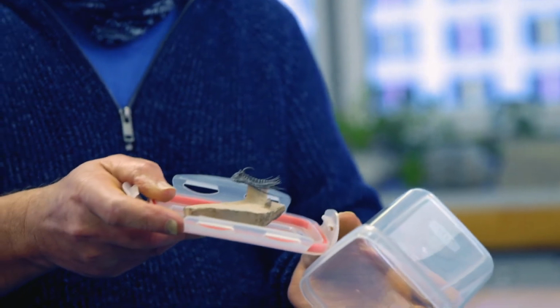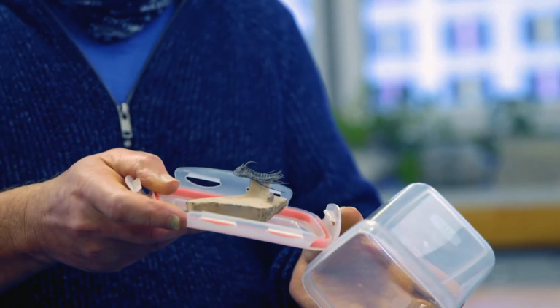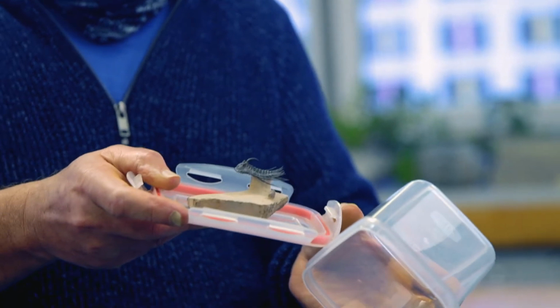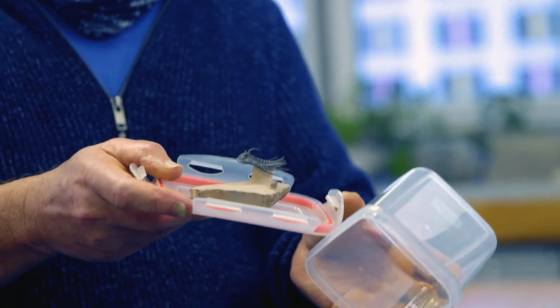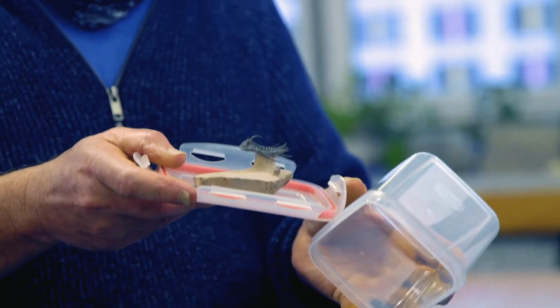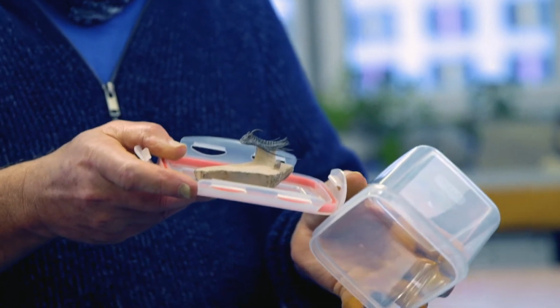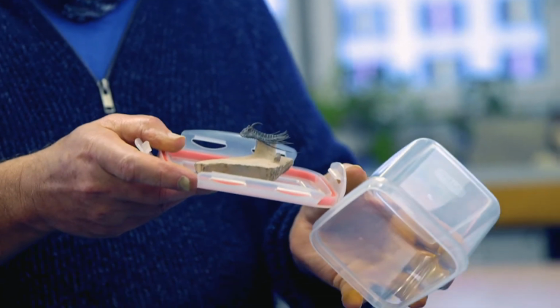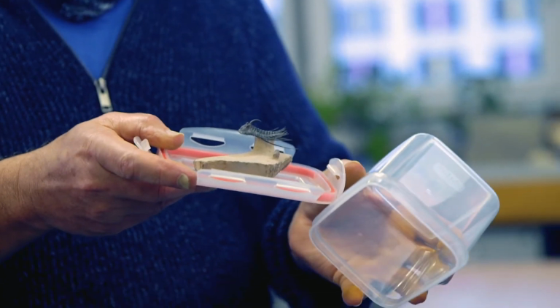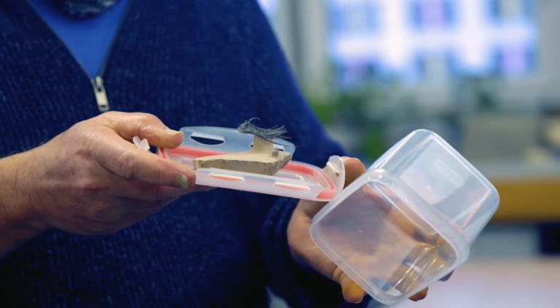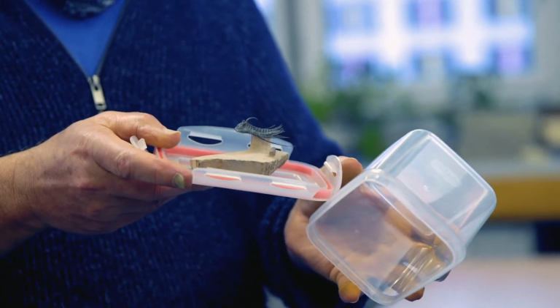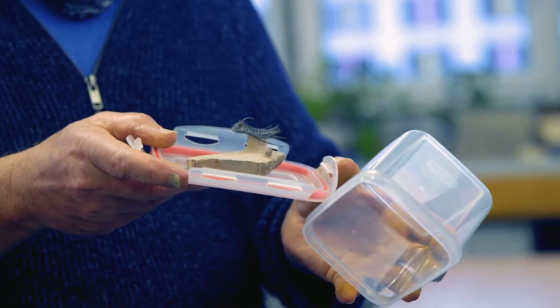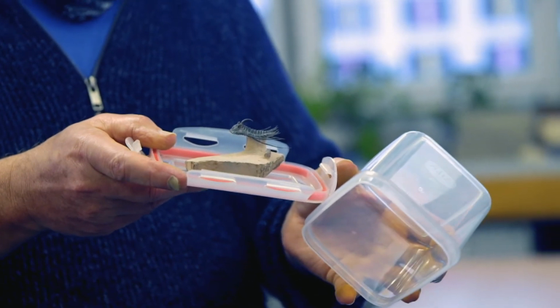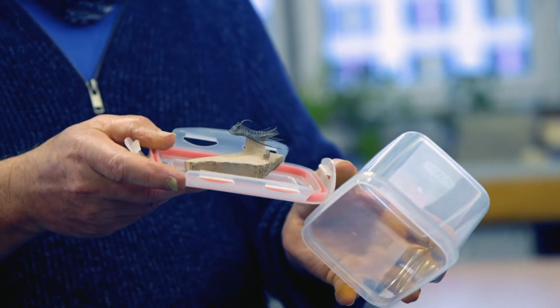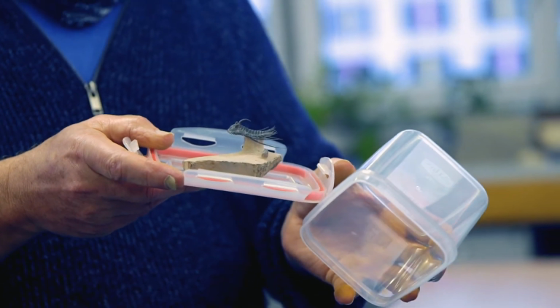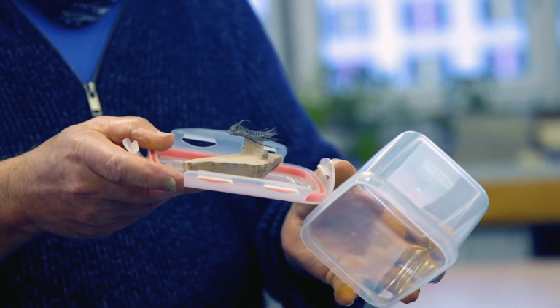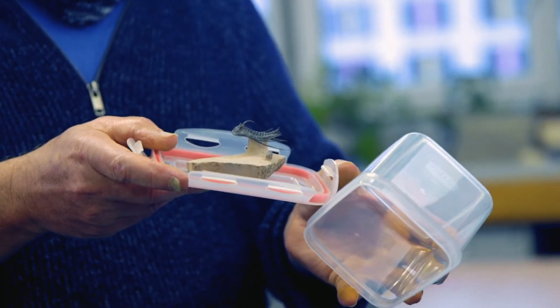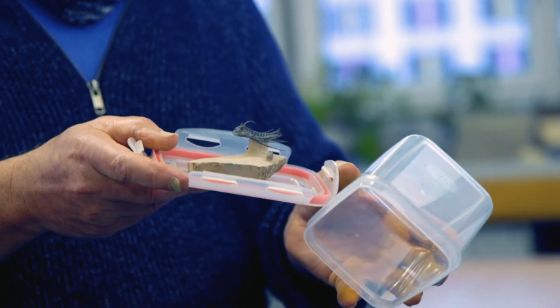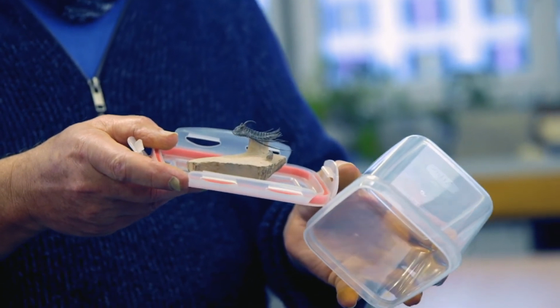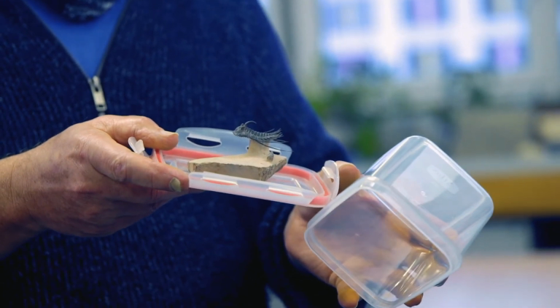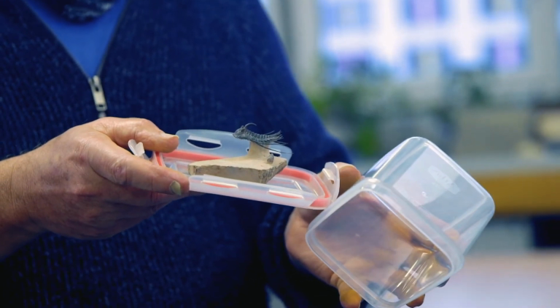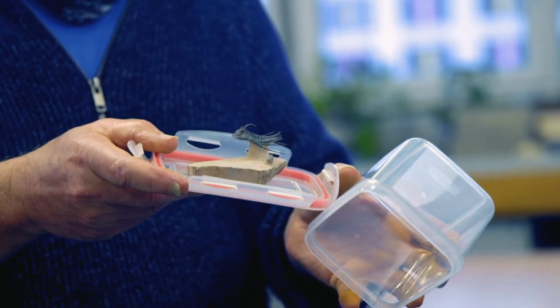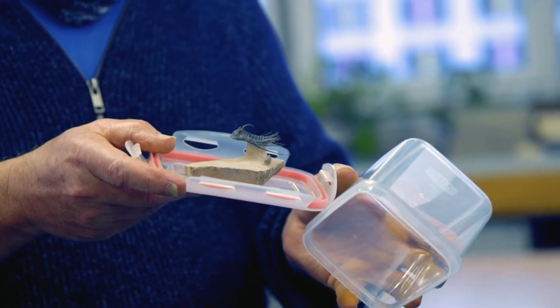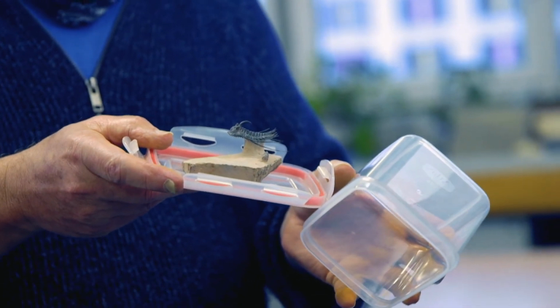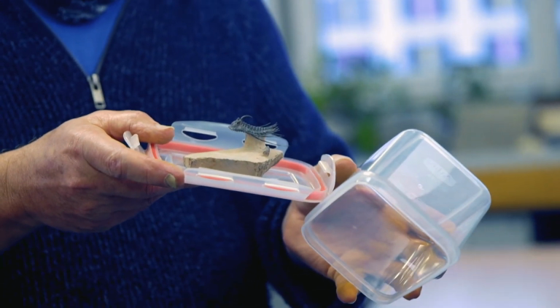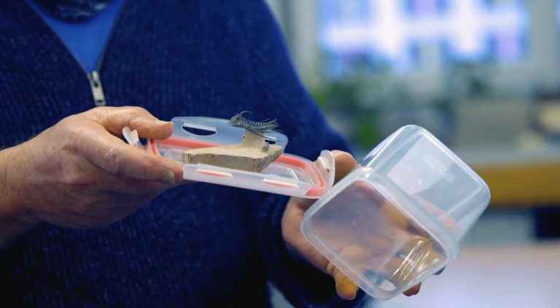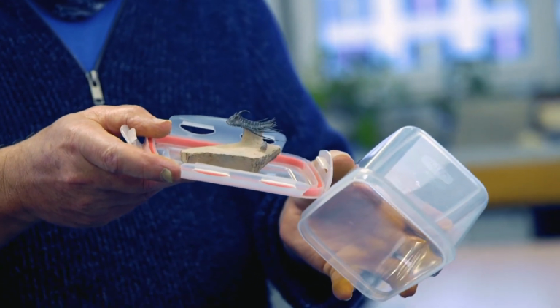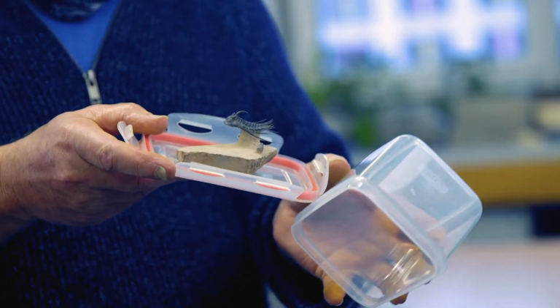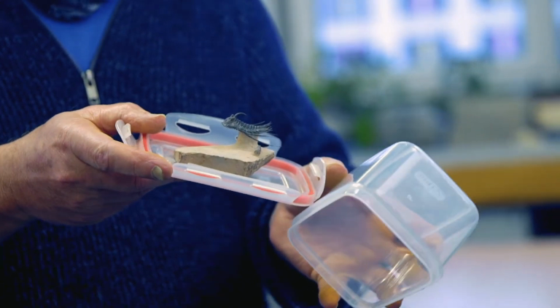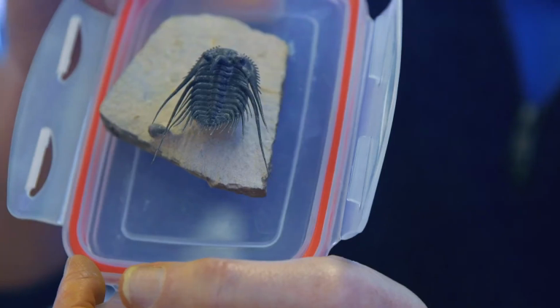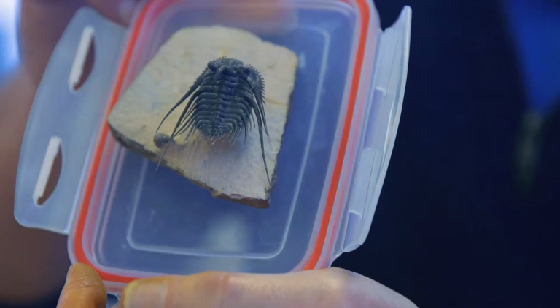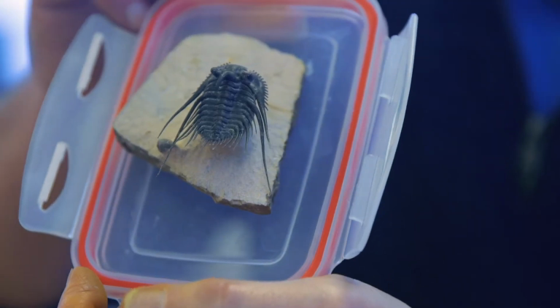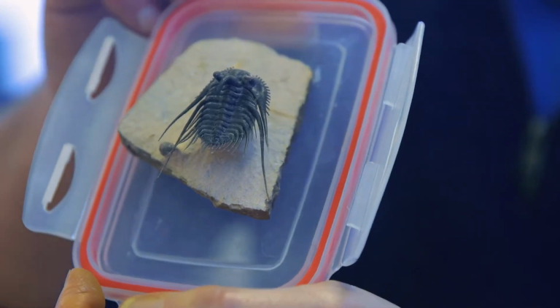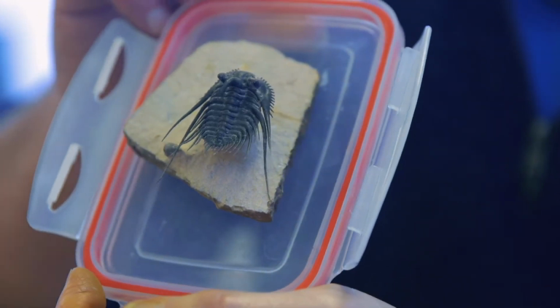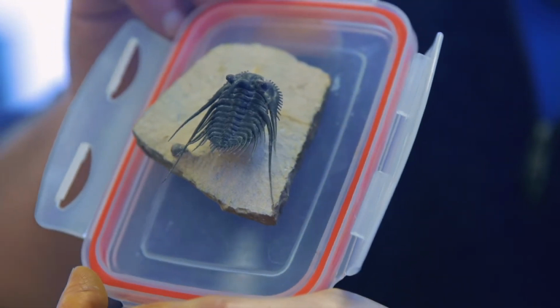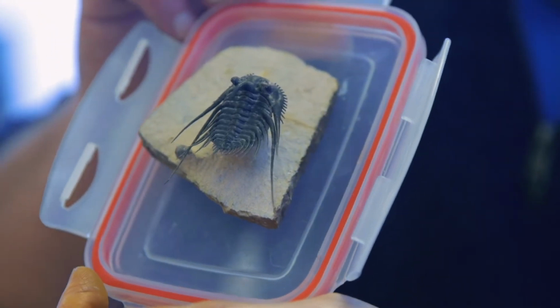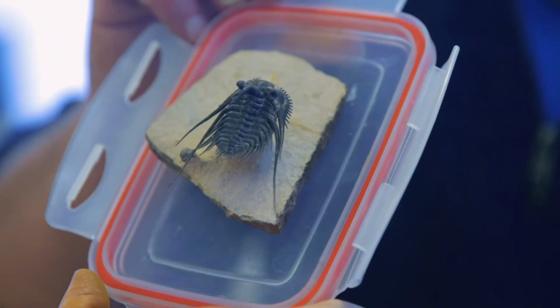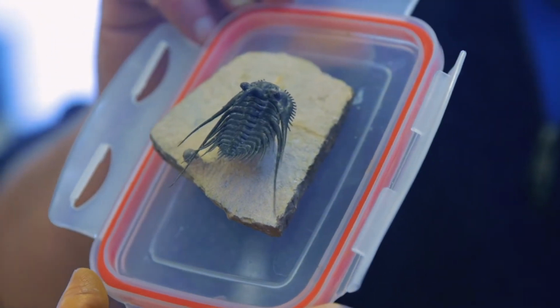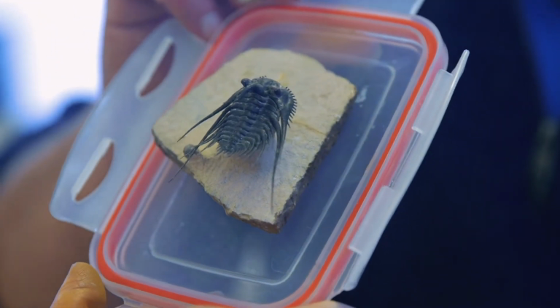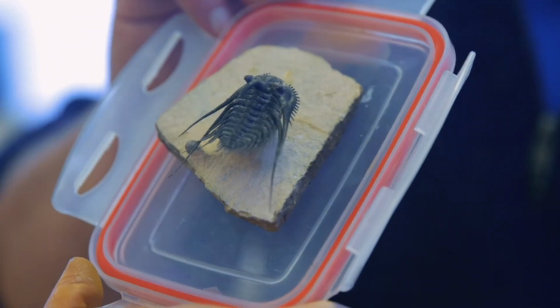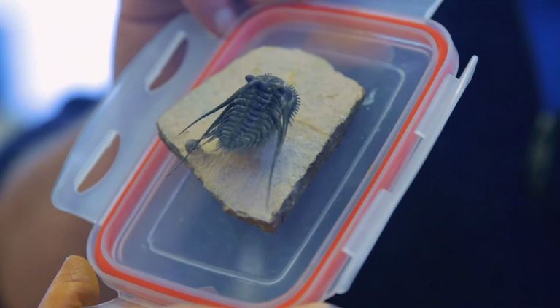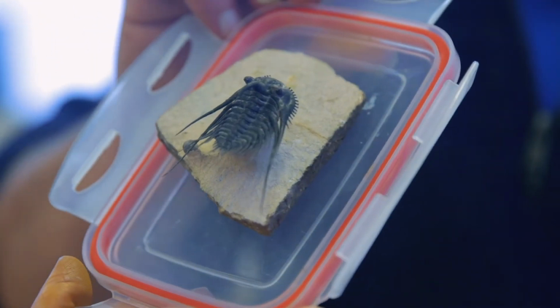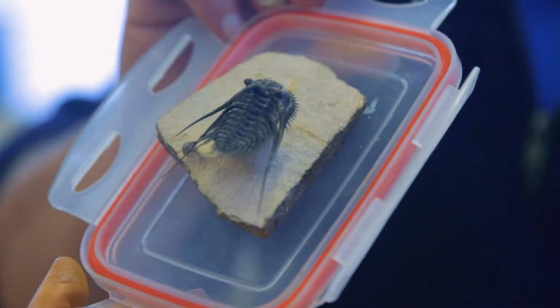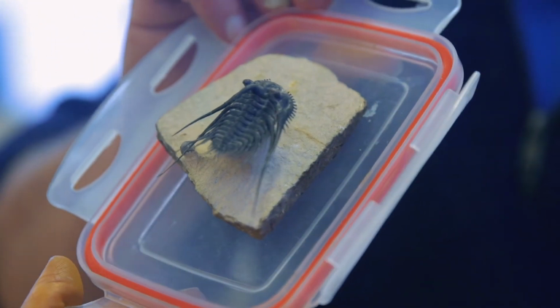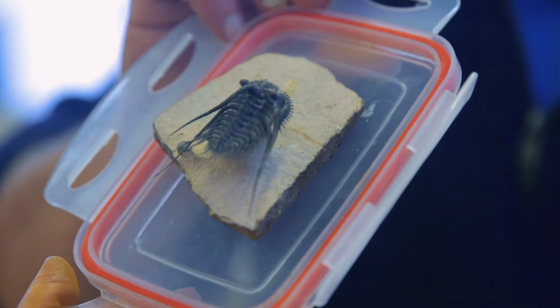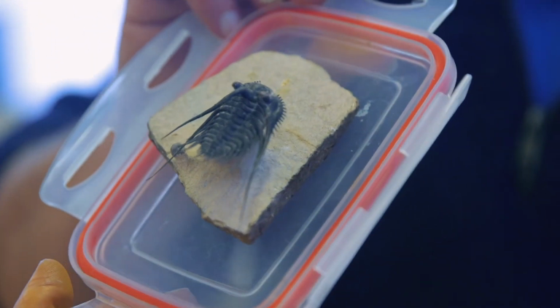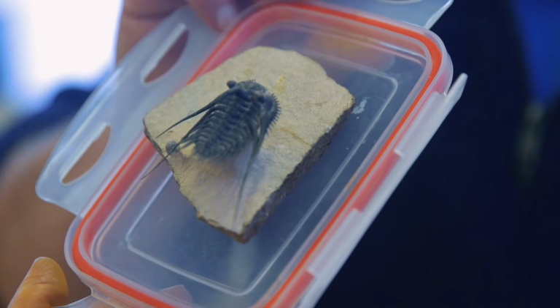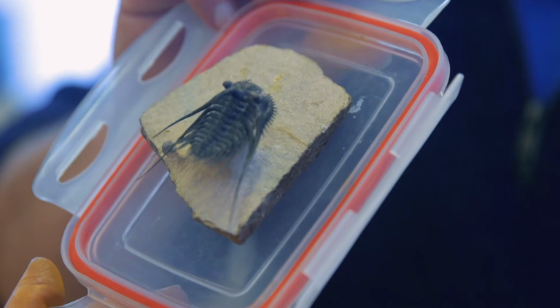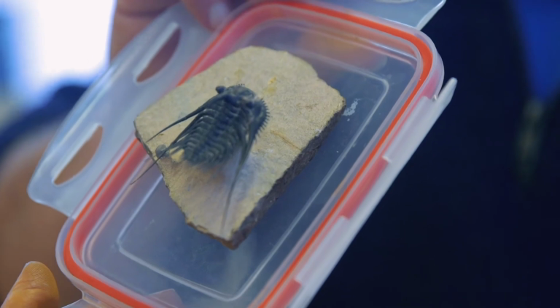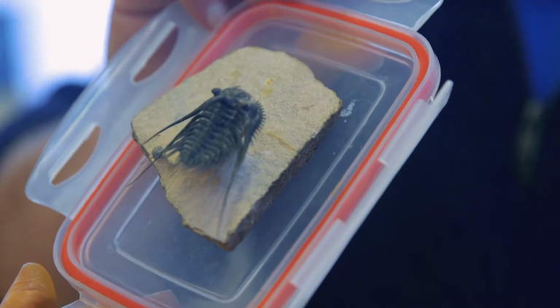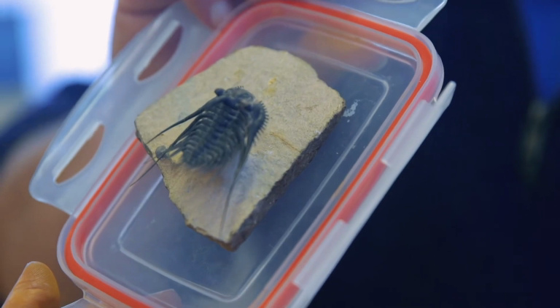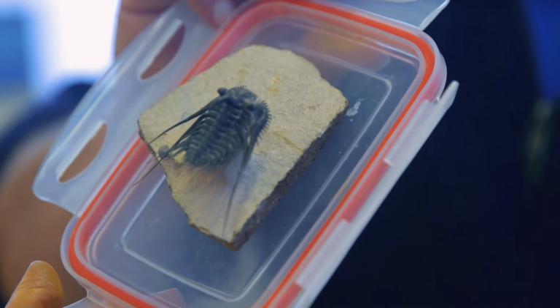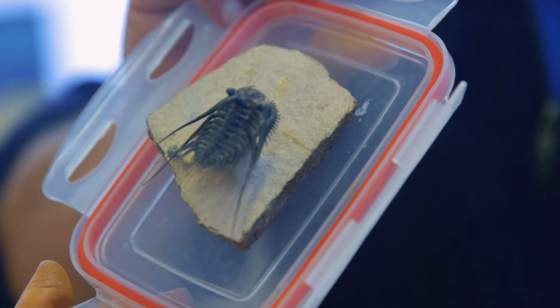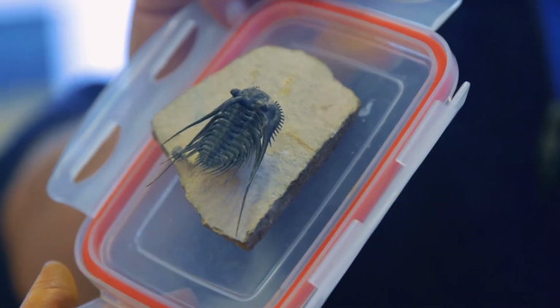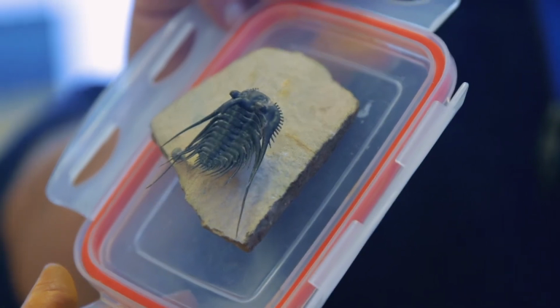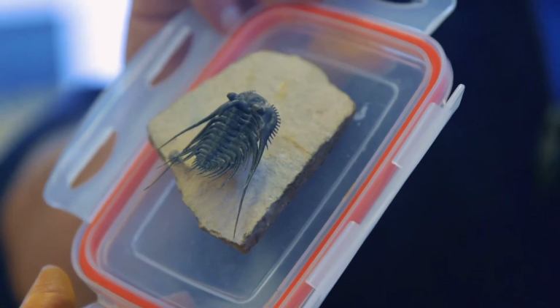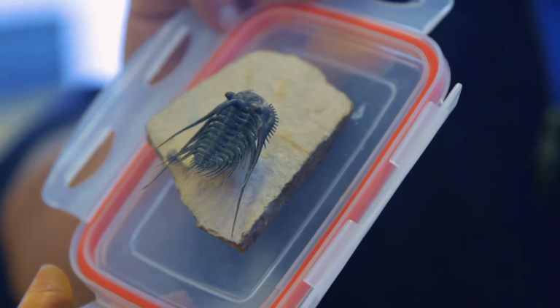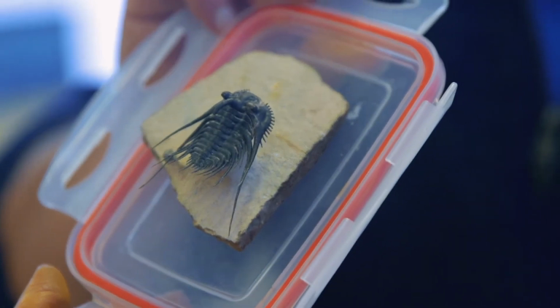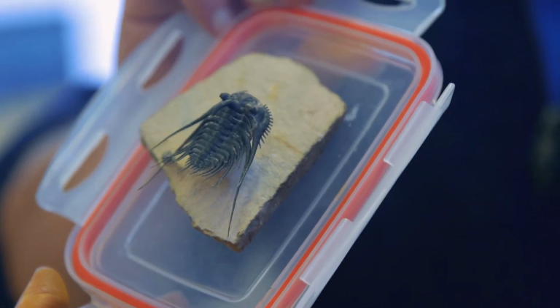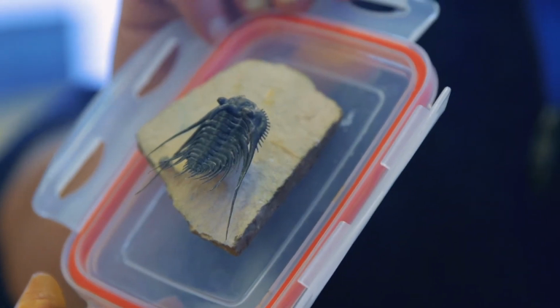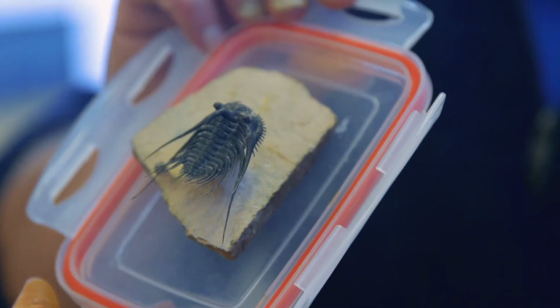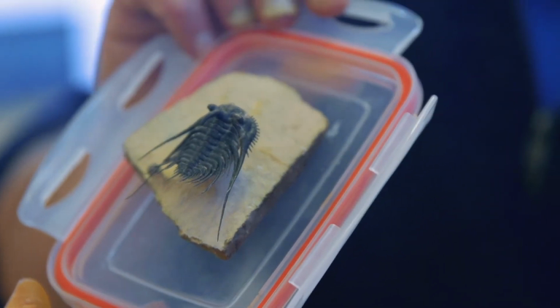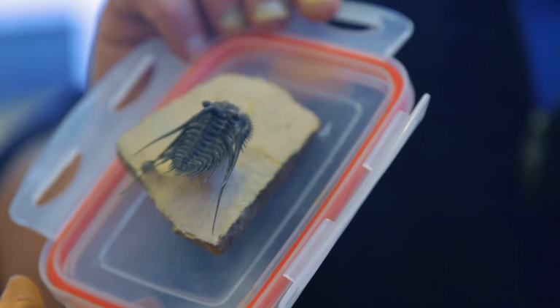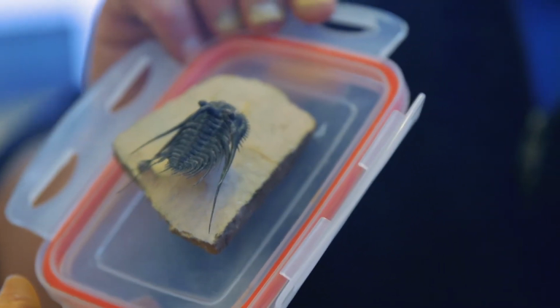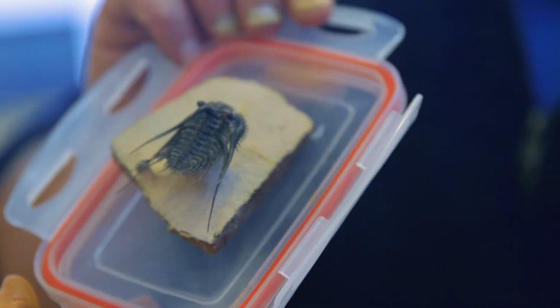It's from the Devonian period, about 400 million years old. This is from Morocco — a beautiful spiny trilobite.